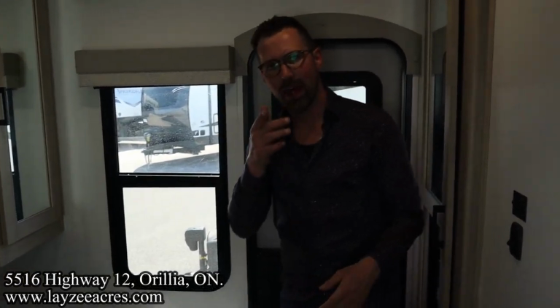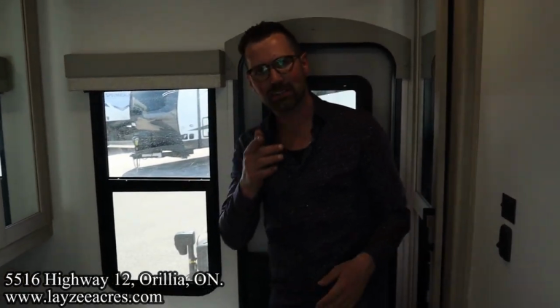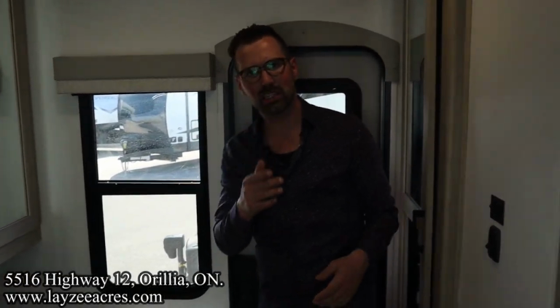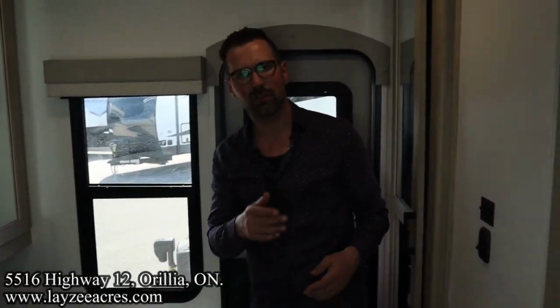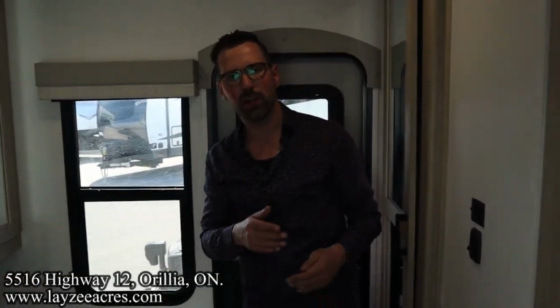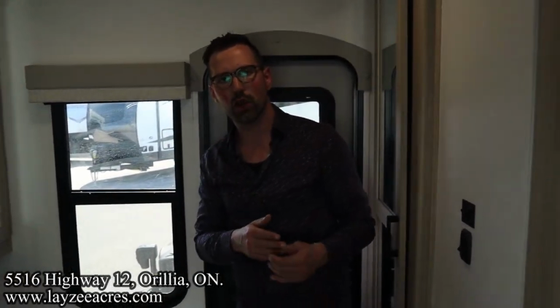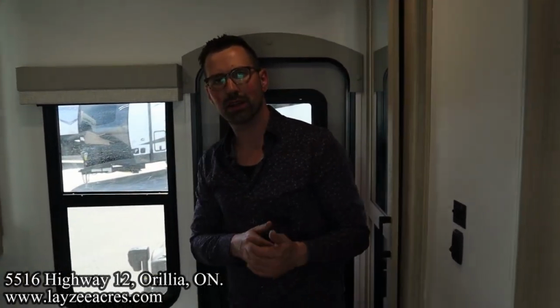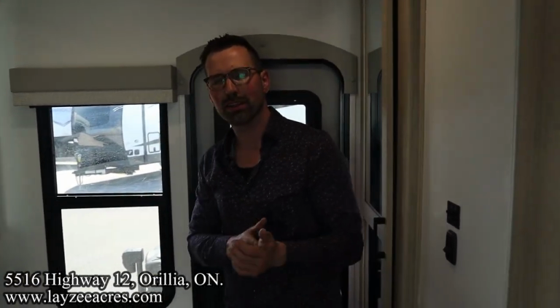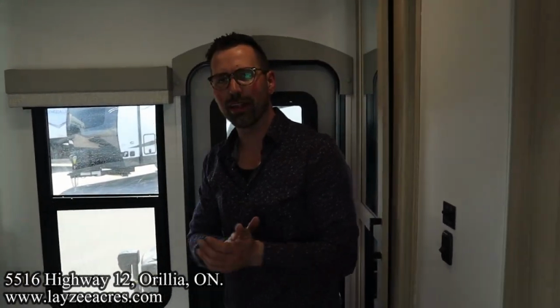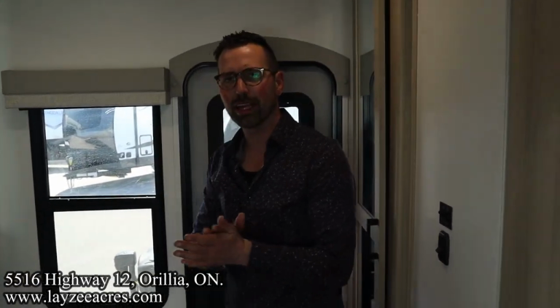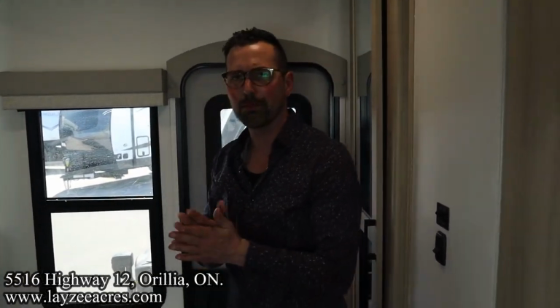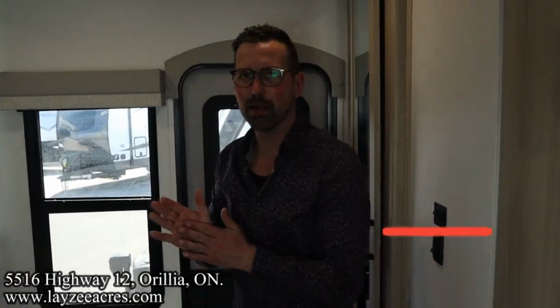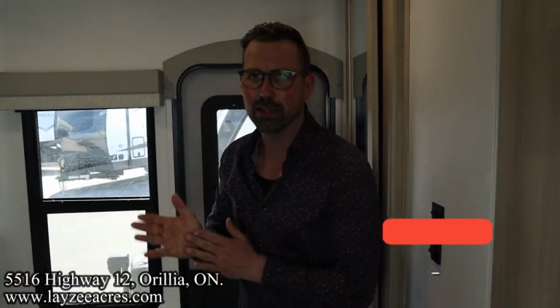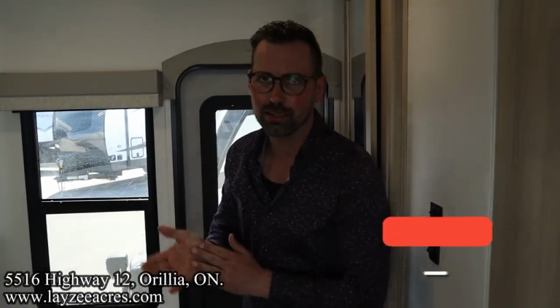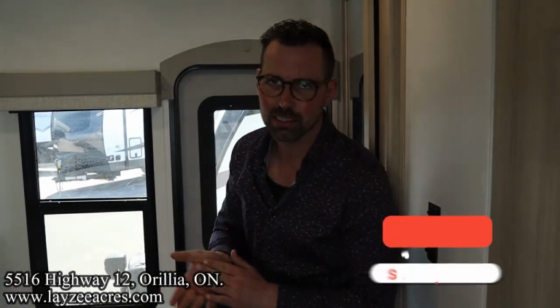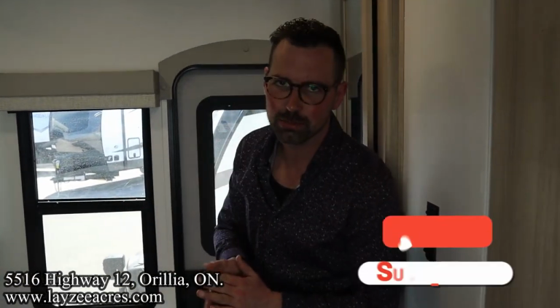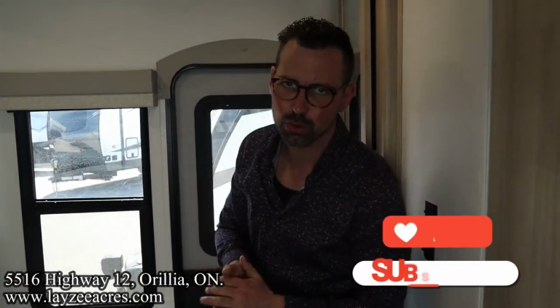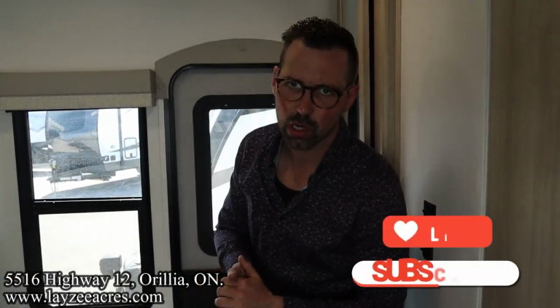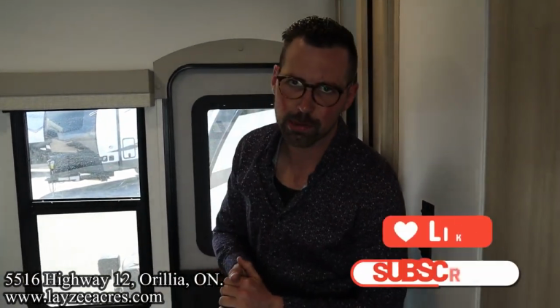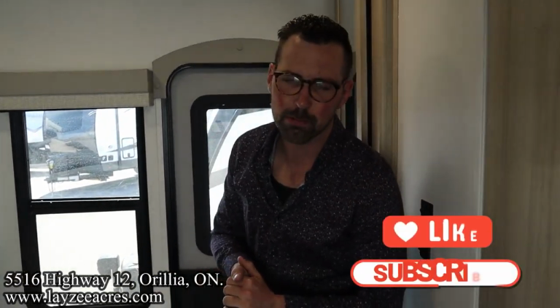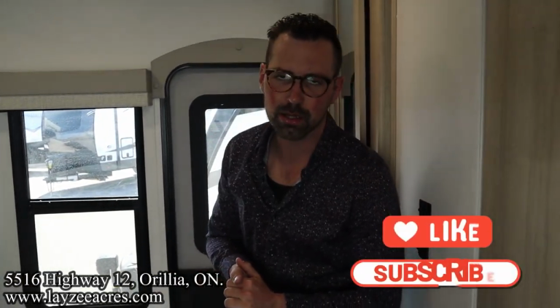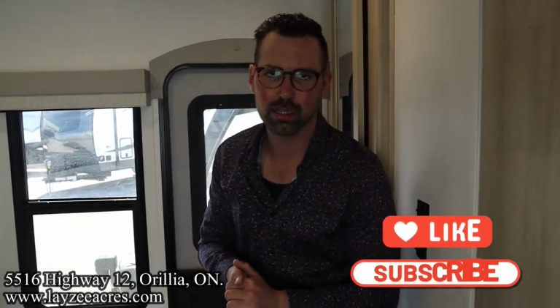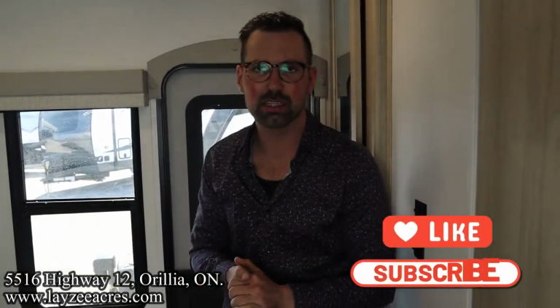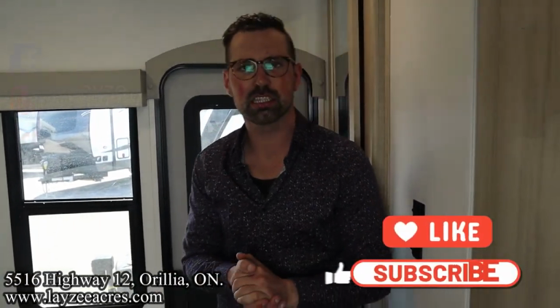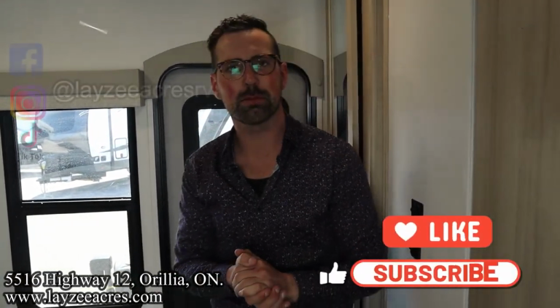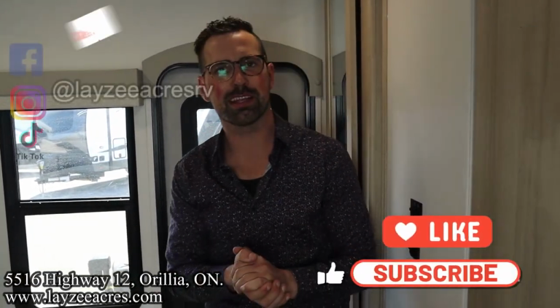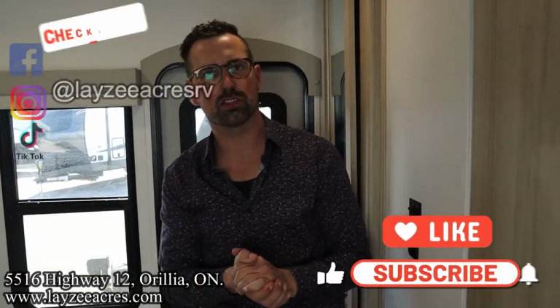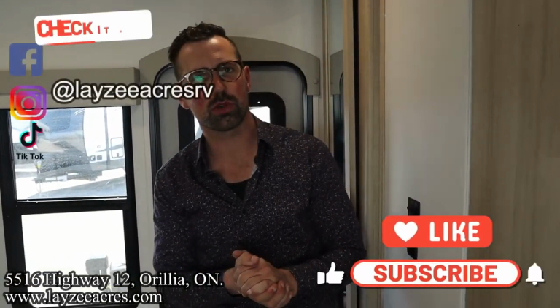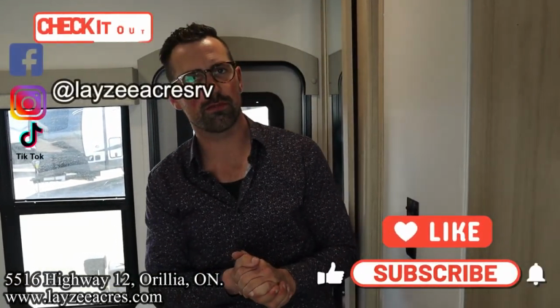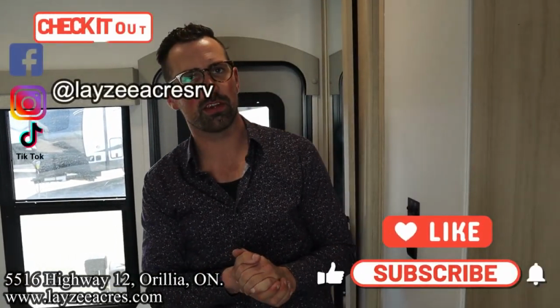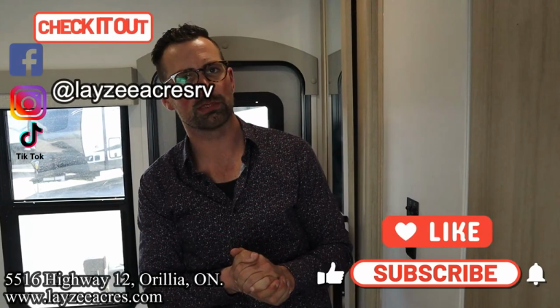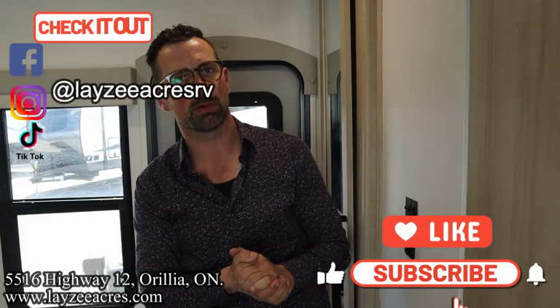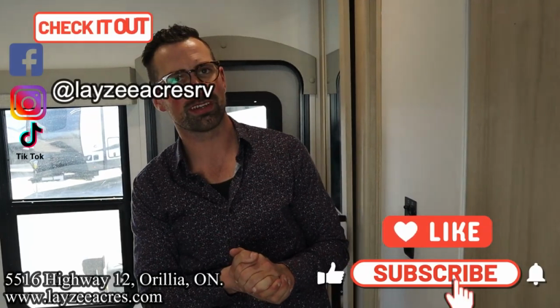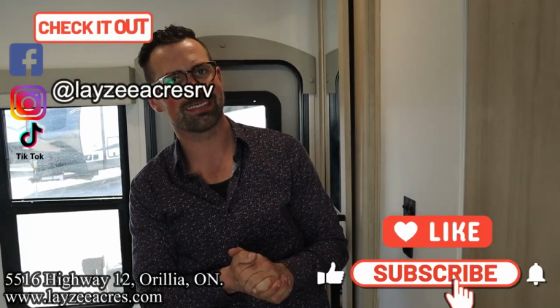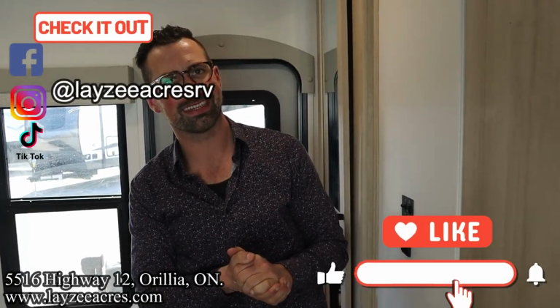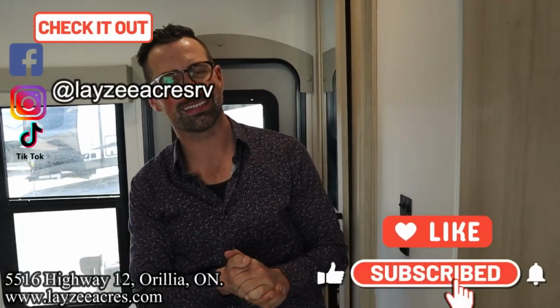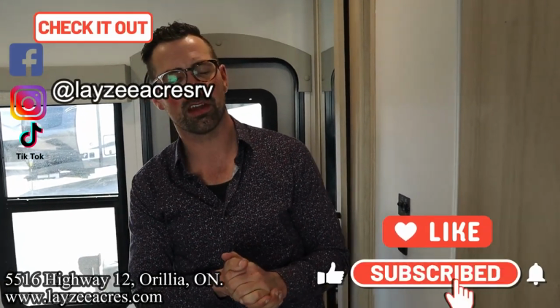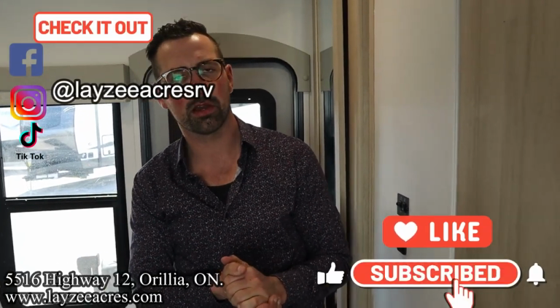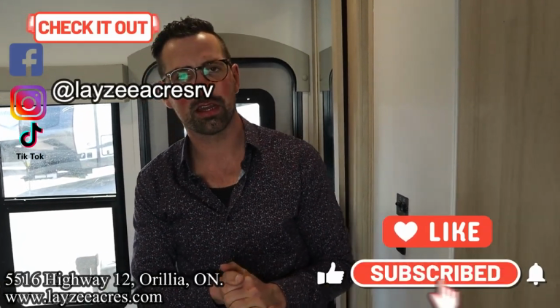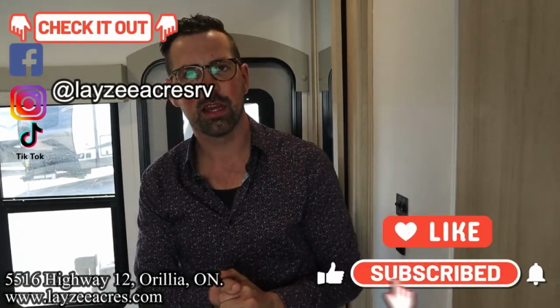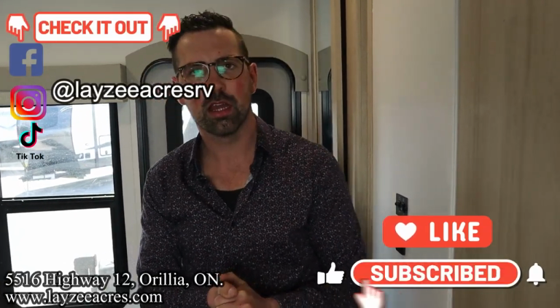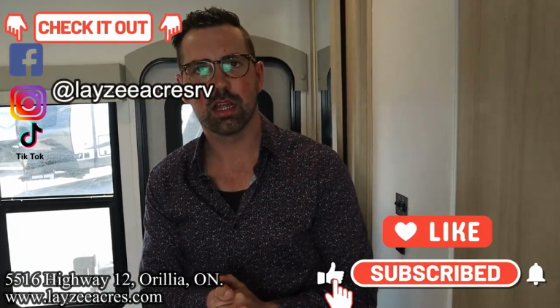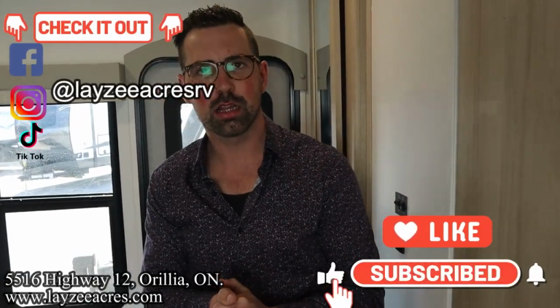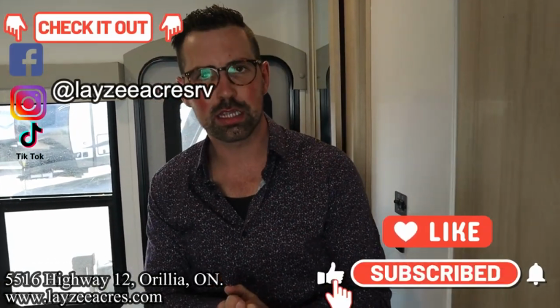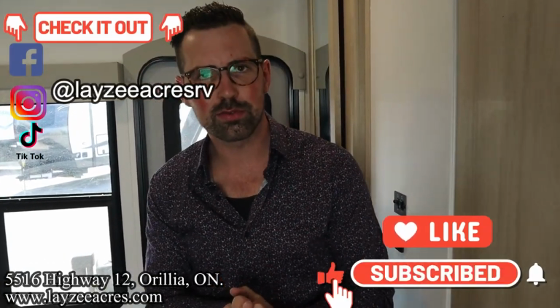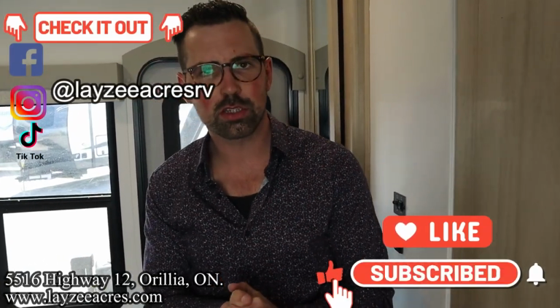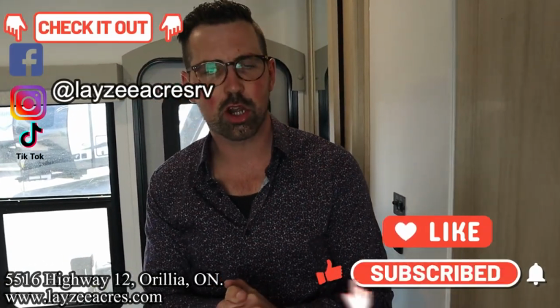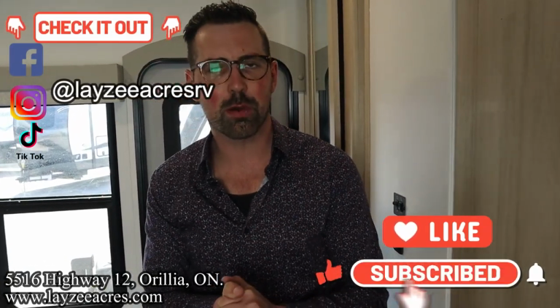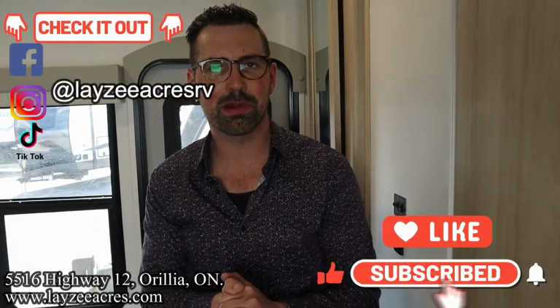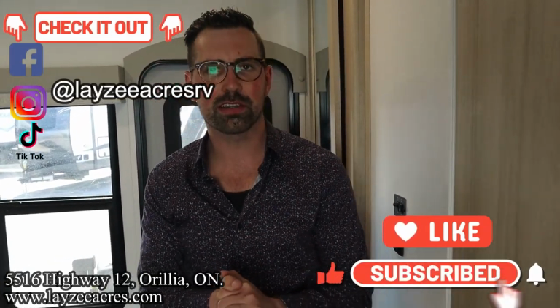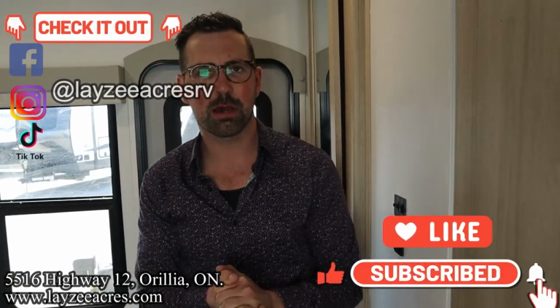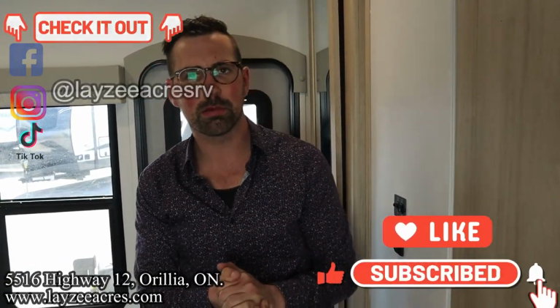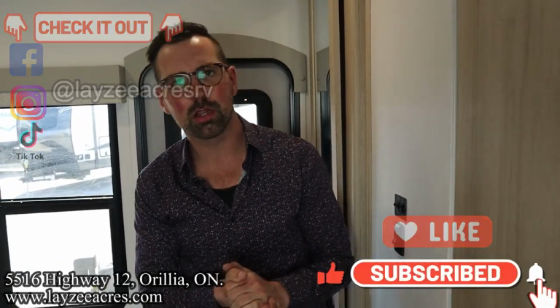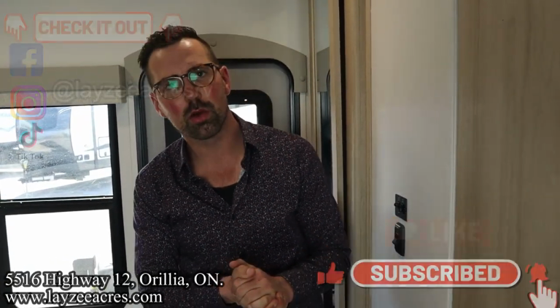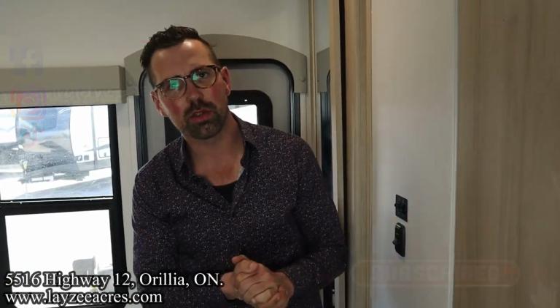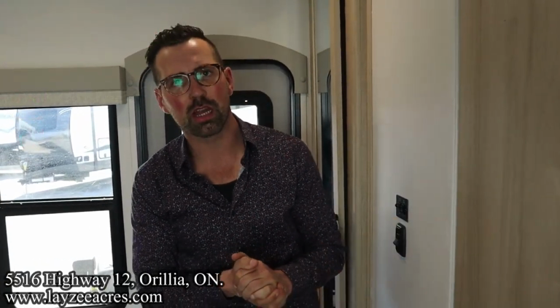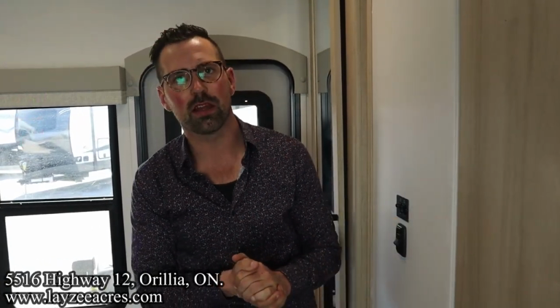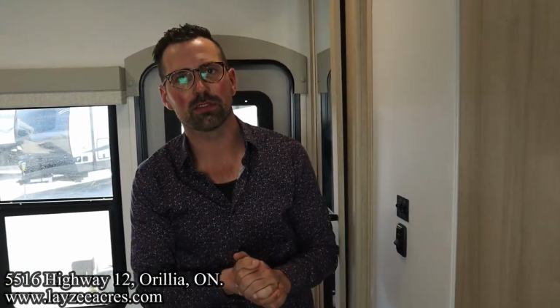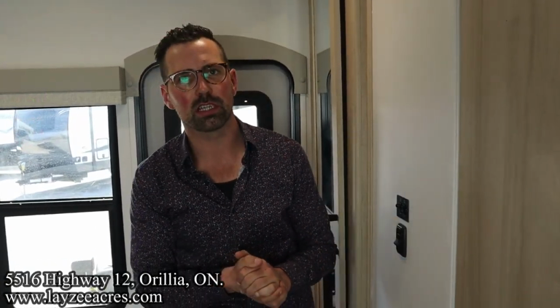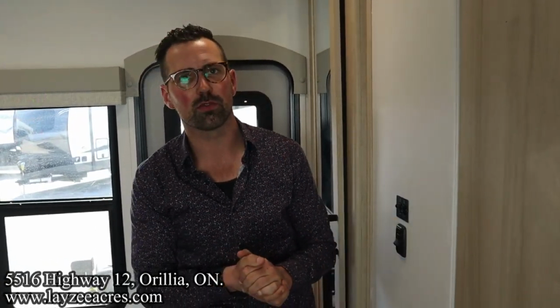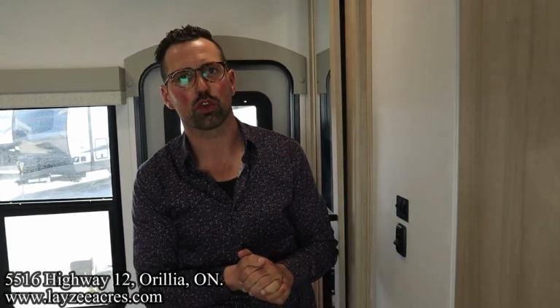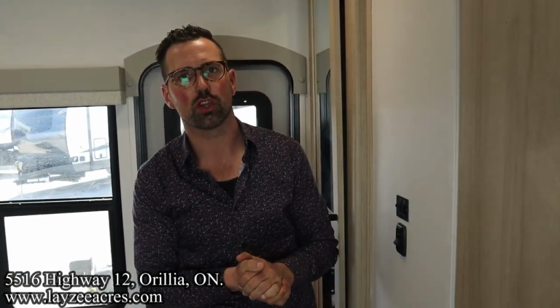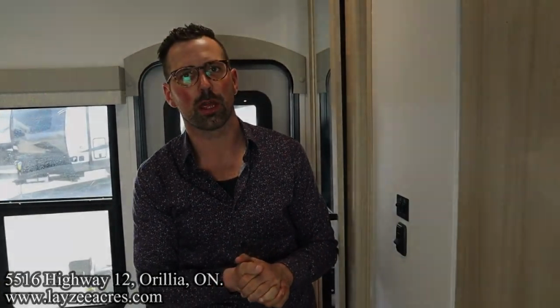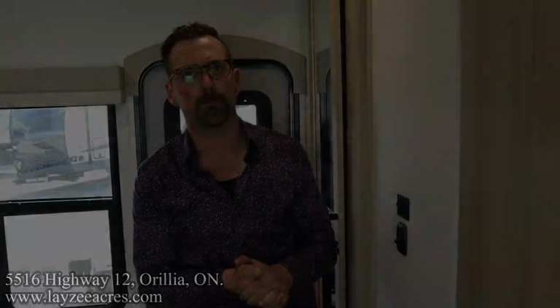That's the video. Hit the like button, hit the subscribe button. Hit us up on Instagram, Facebook, and TikTok. Leave us a comment down below and have yourself a good day.